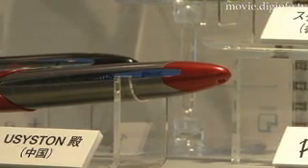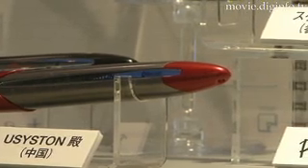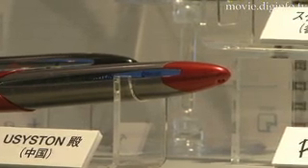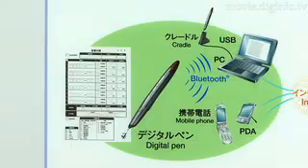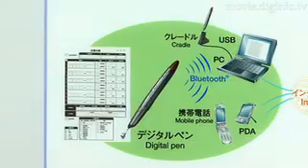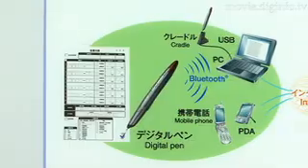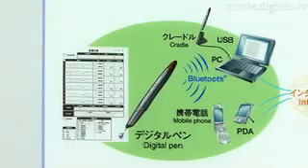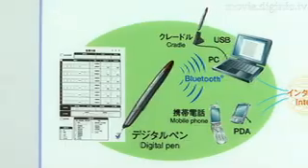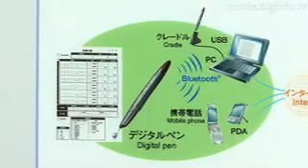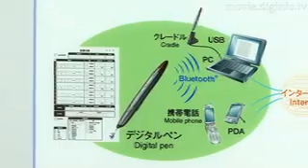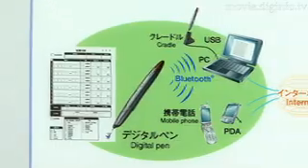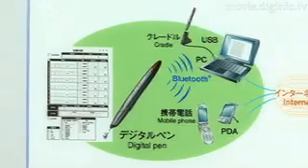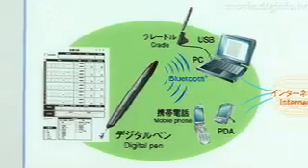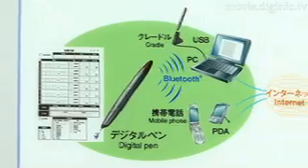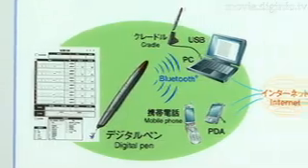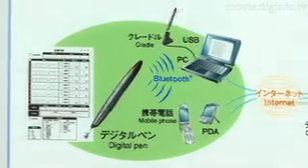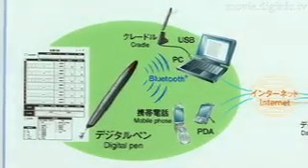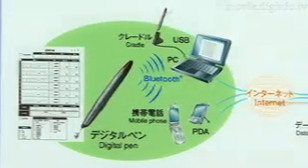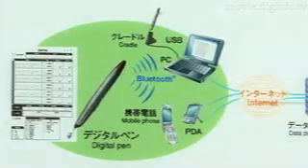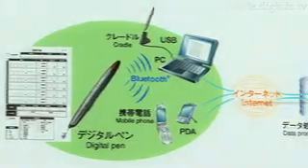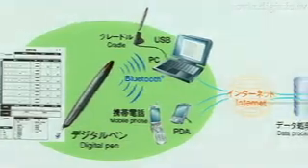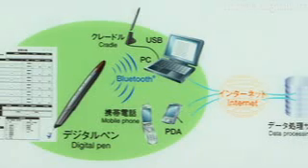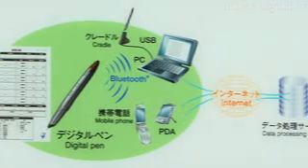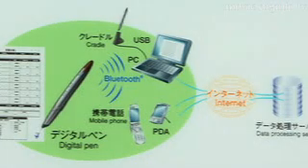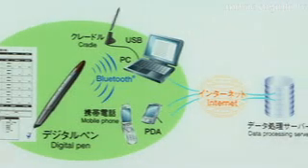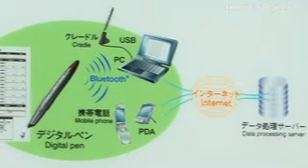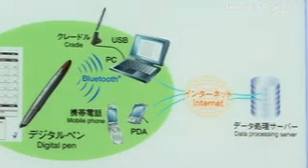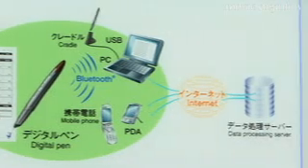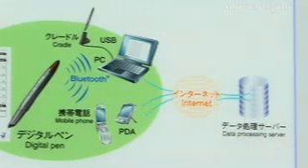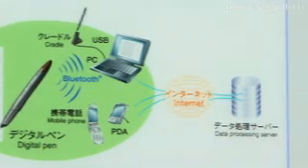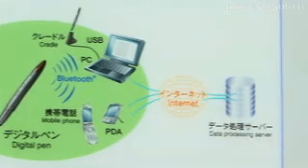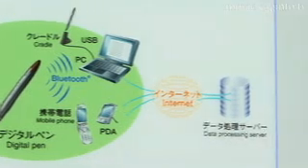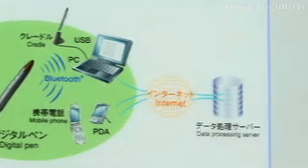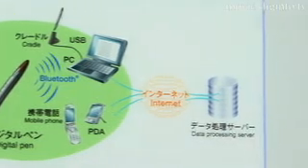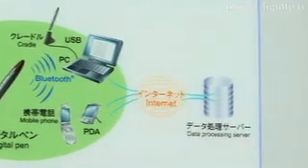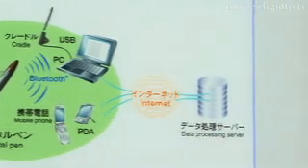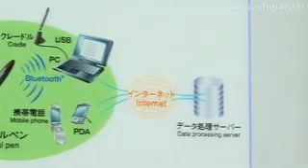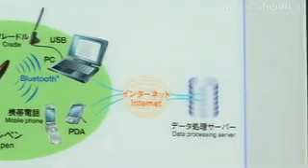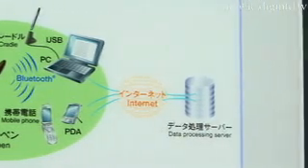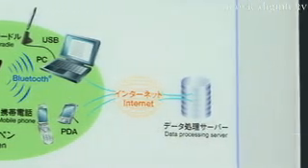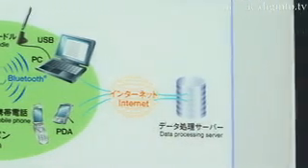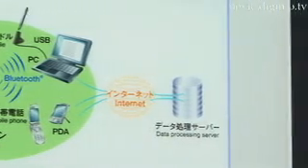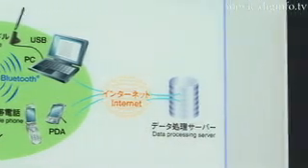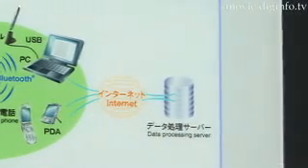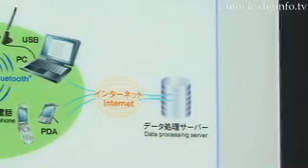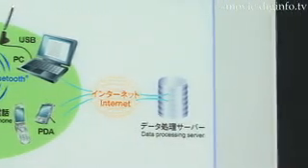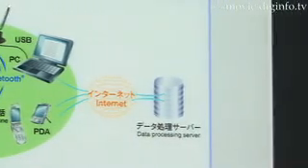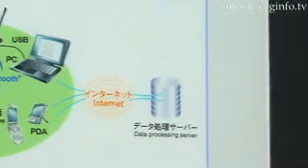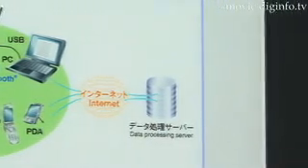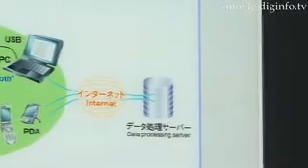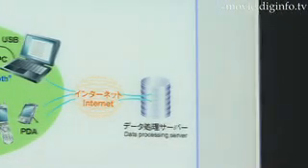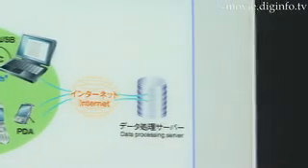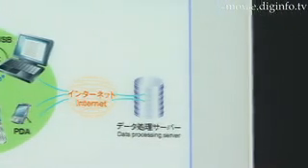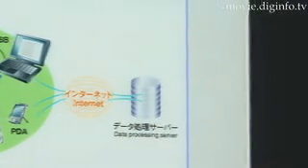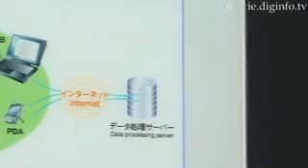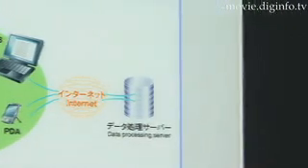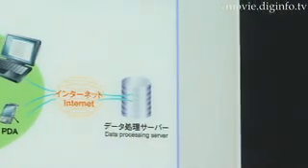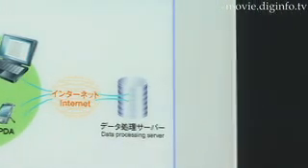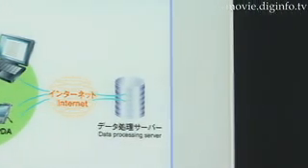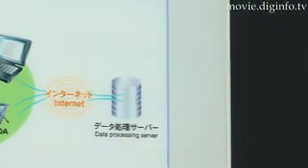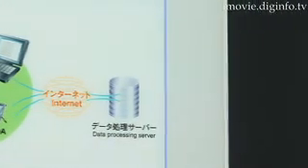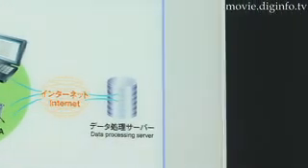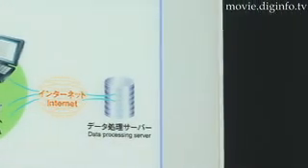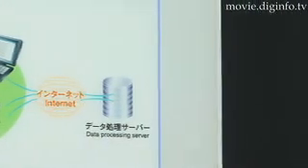And with Penit's Bluetooth capability, data can be sent through mobile devices such as cell phones and PDAs to any location worldwide.